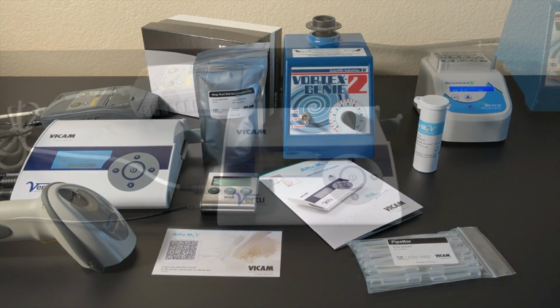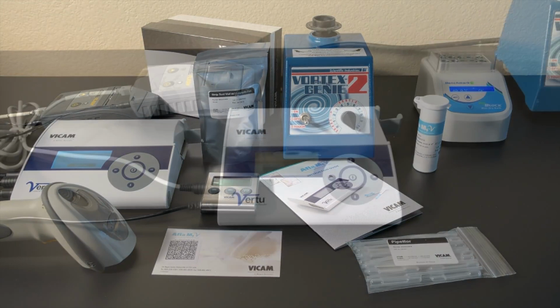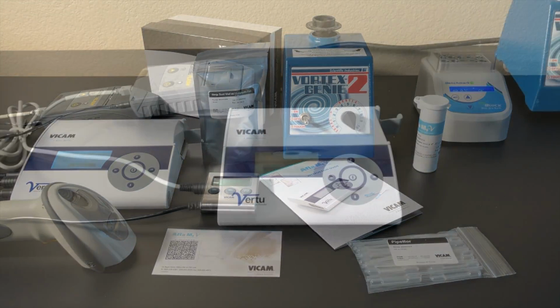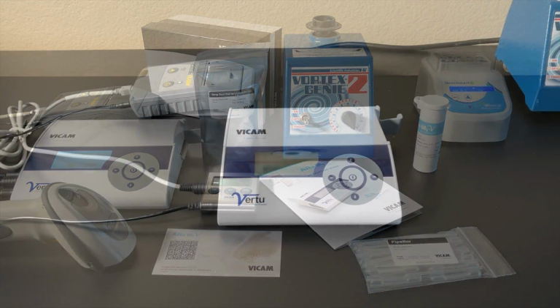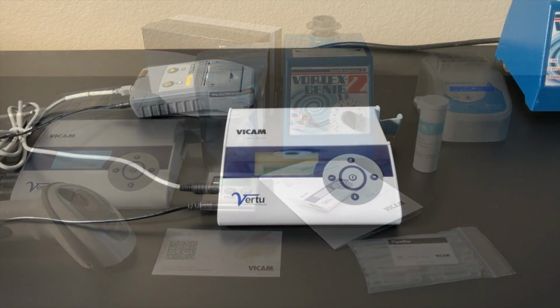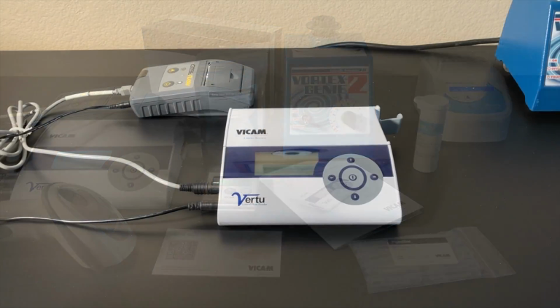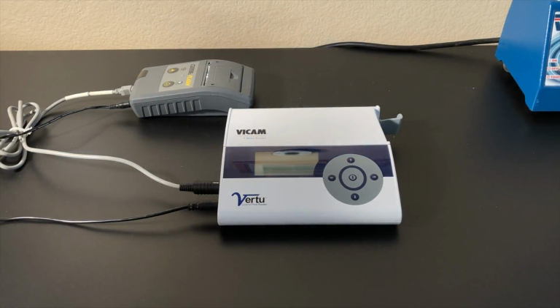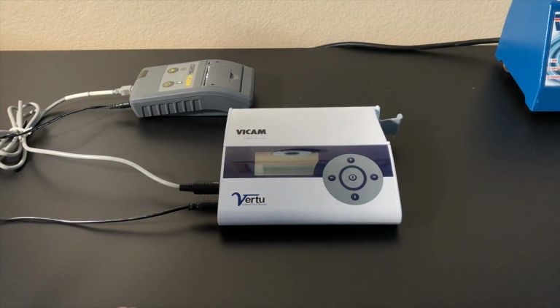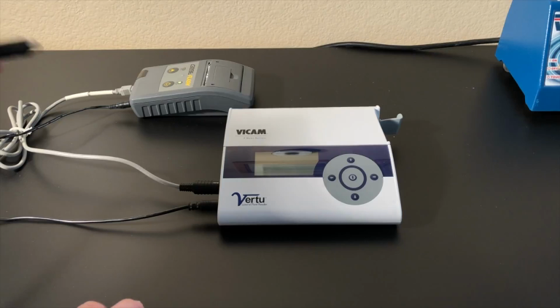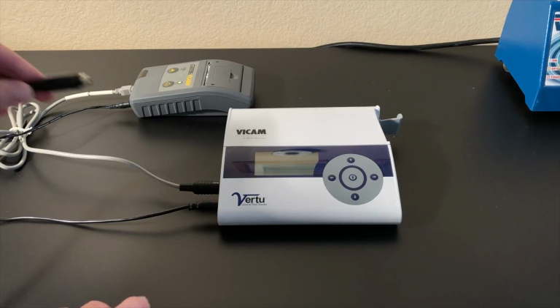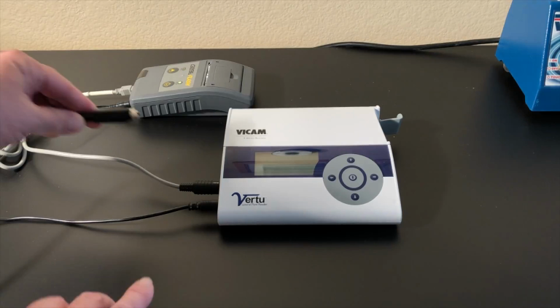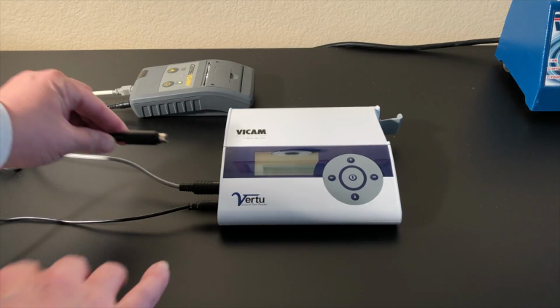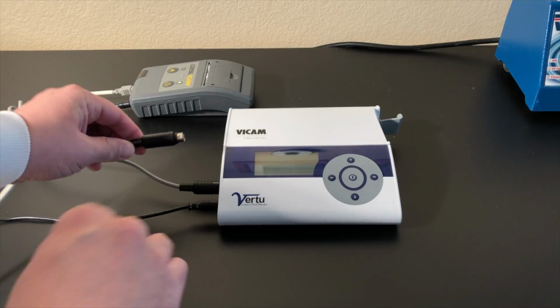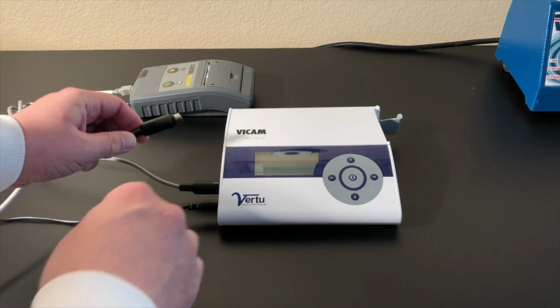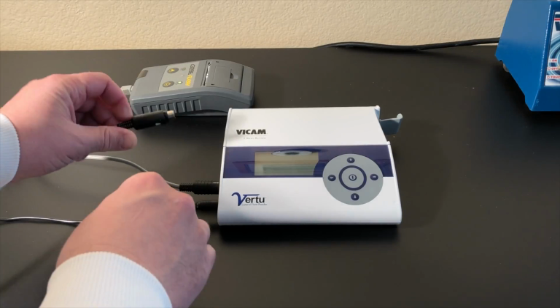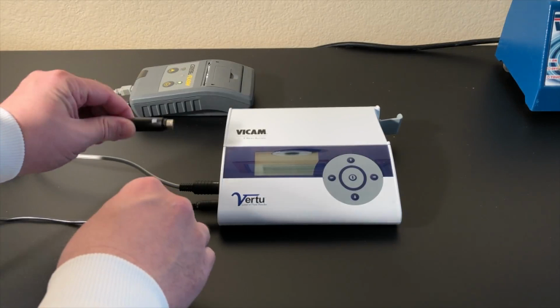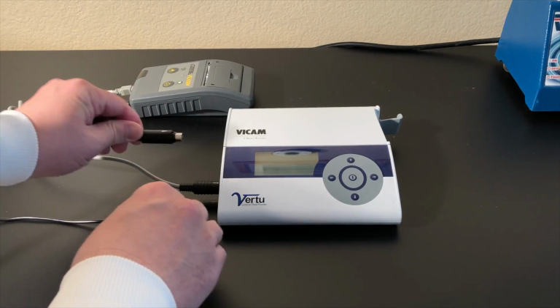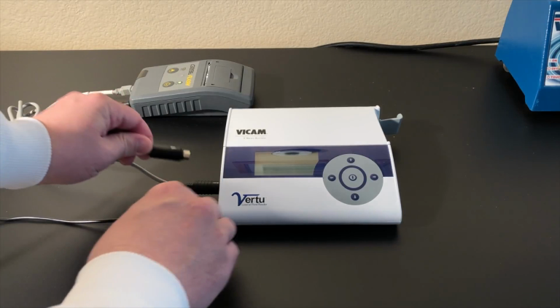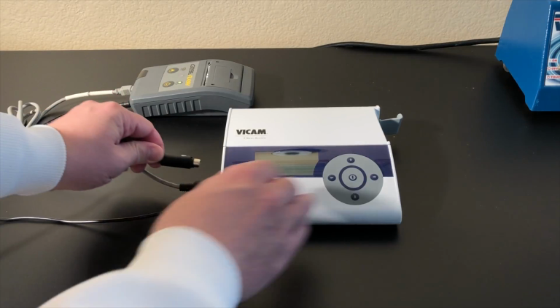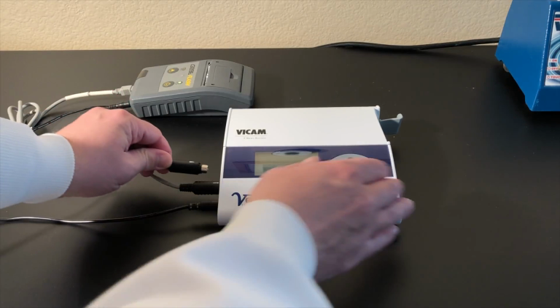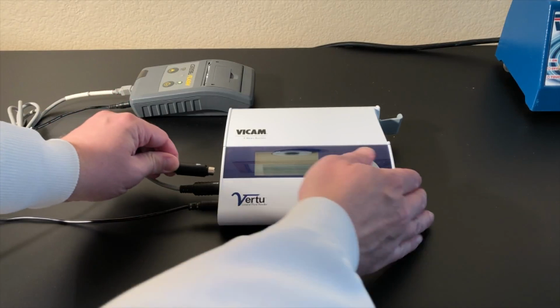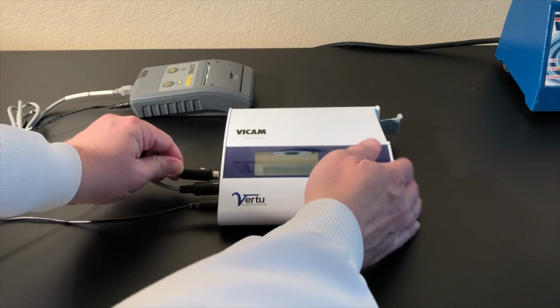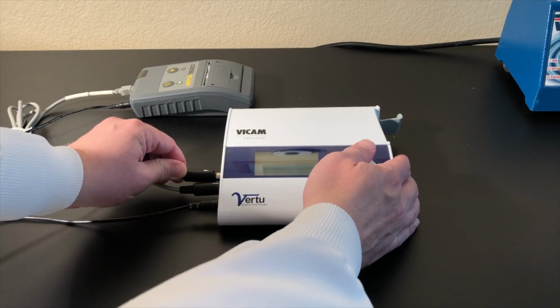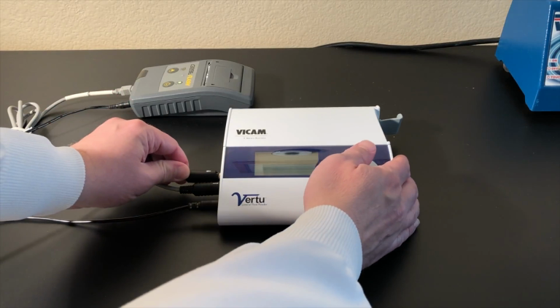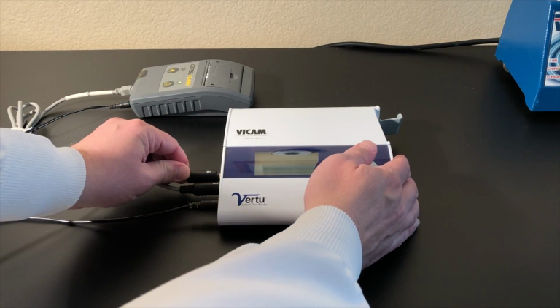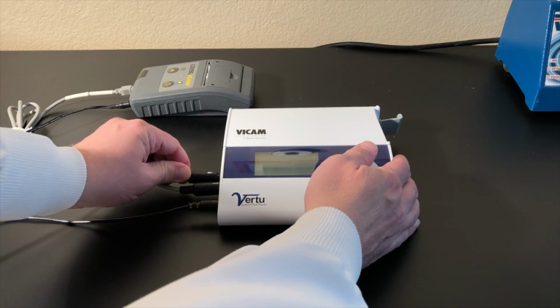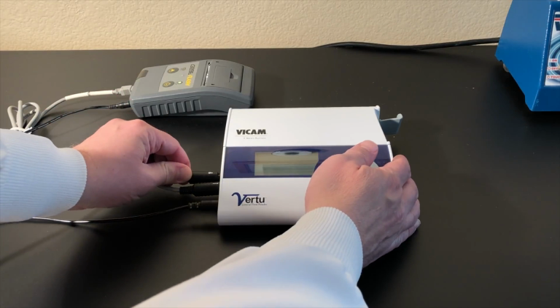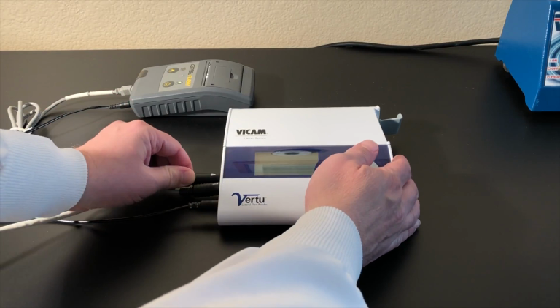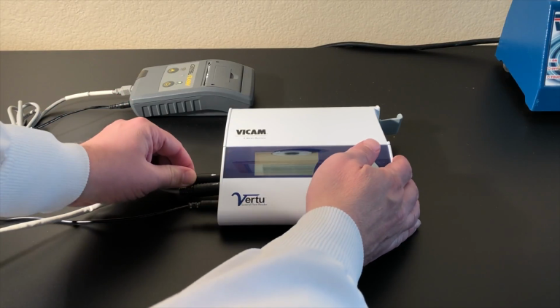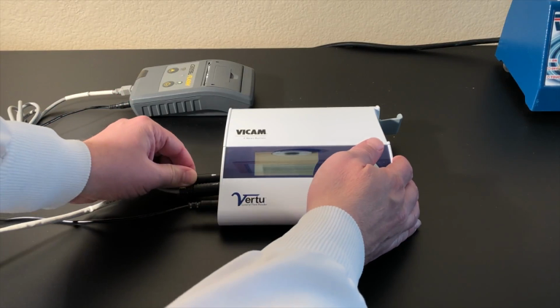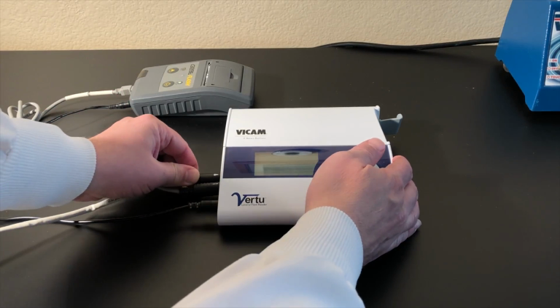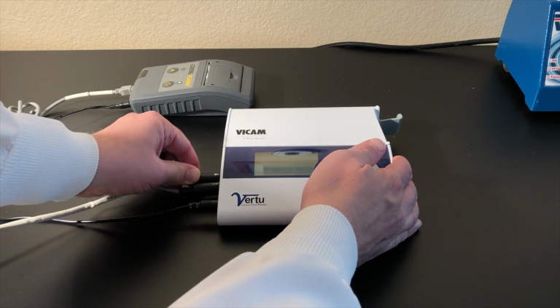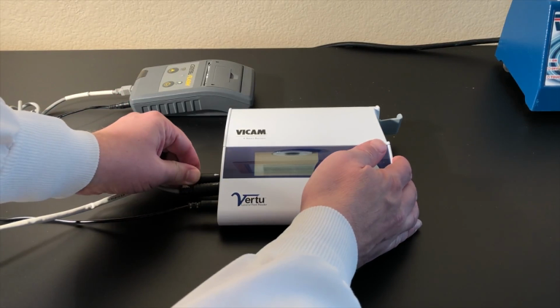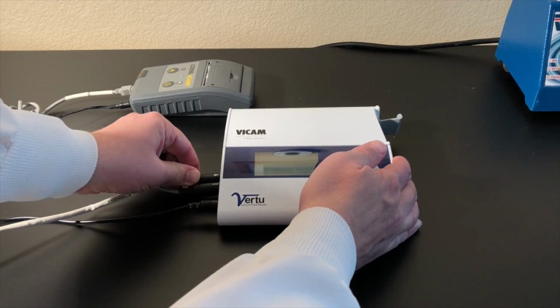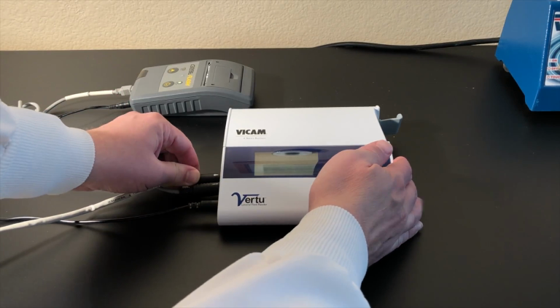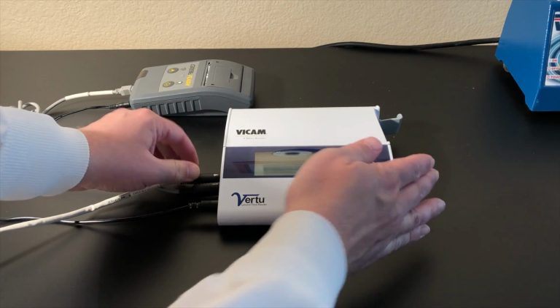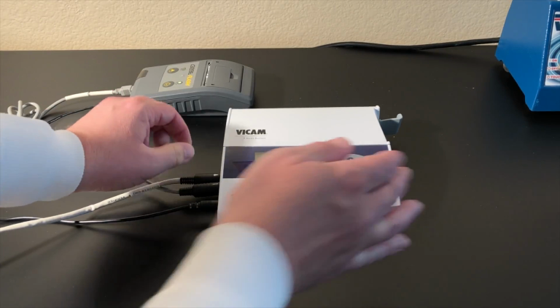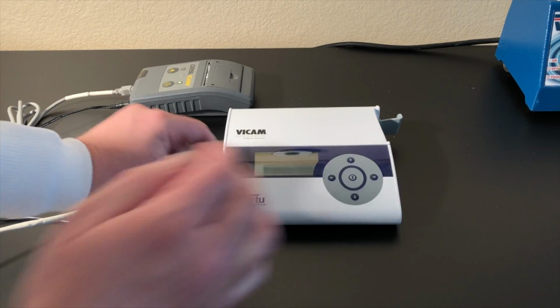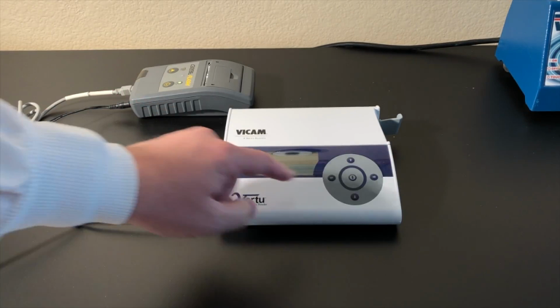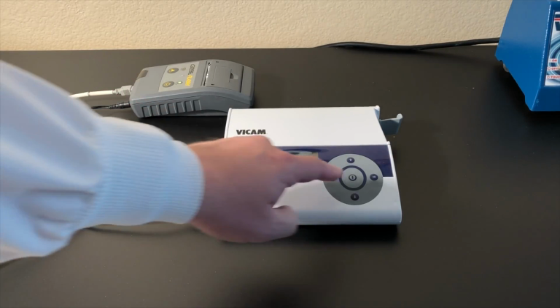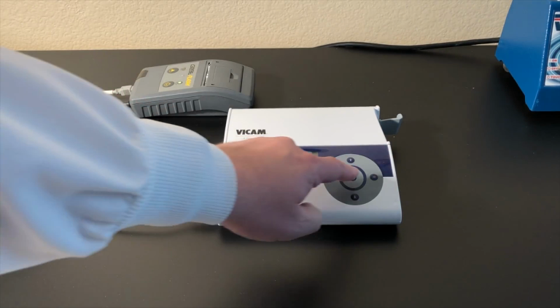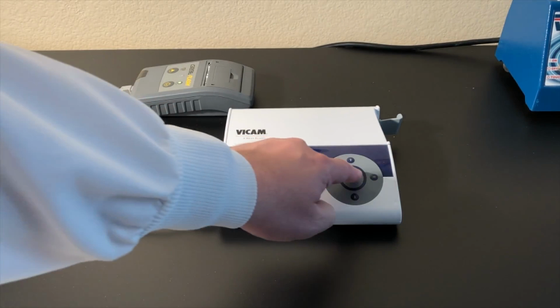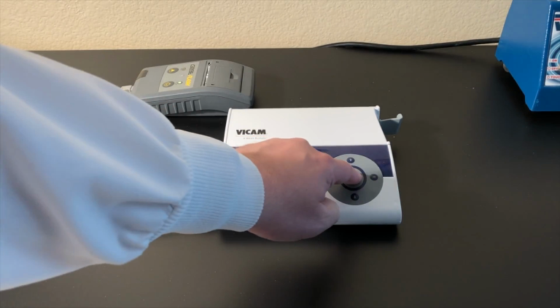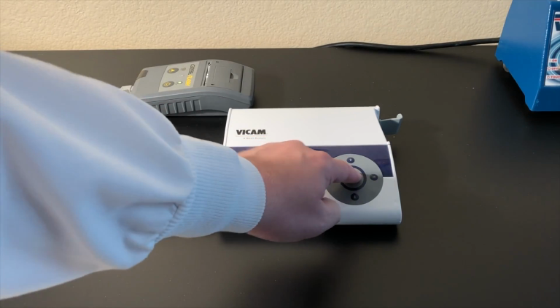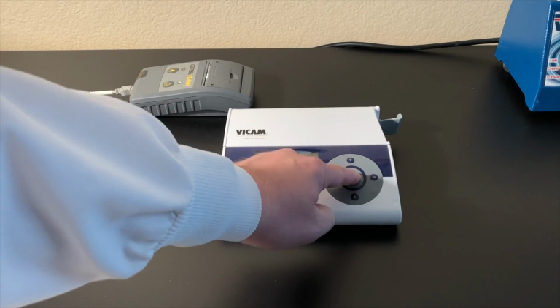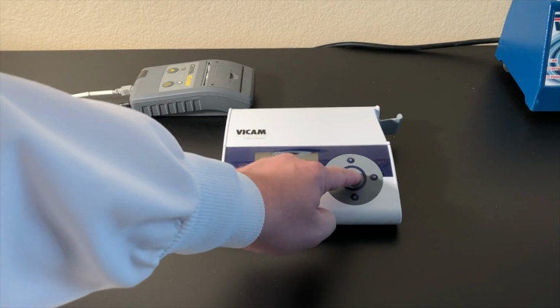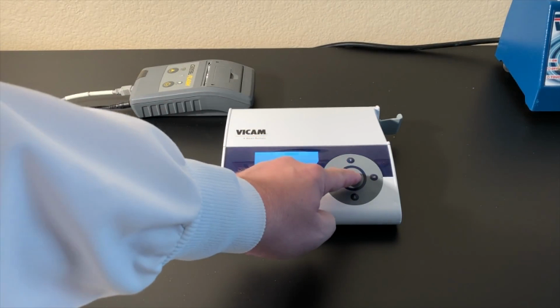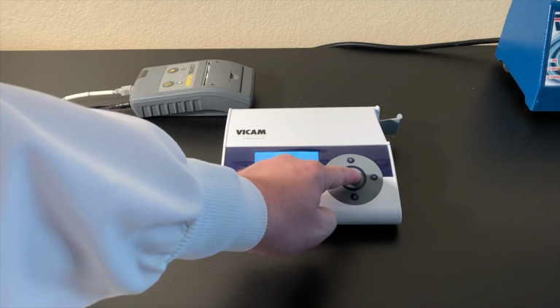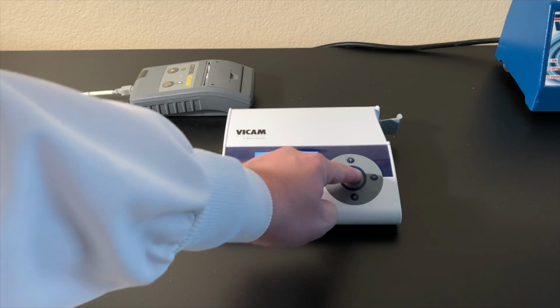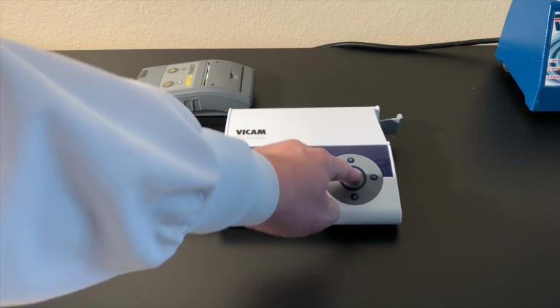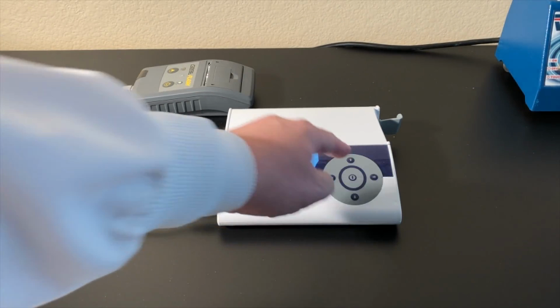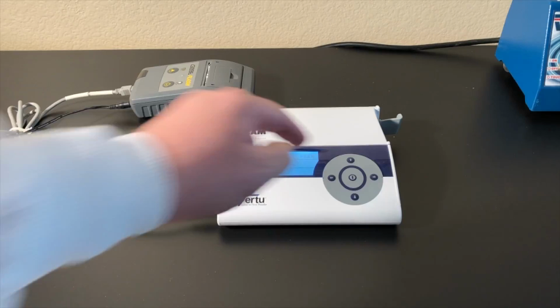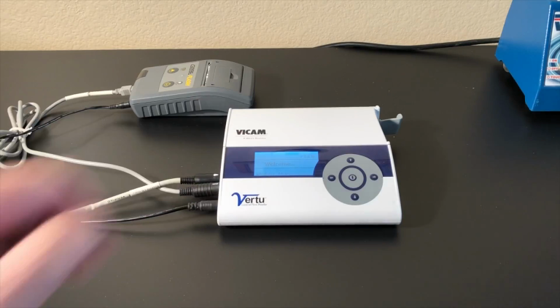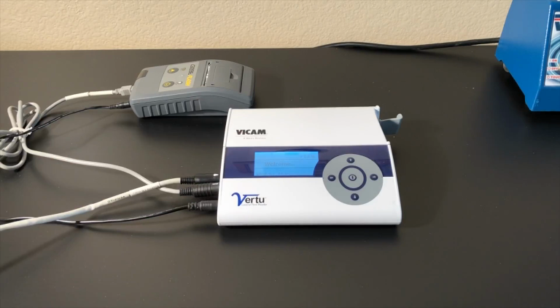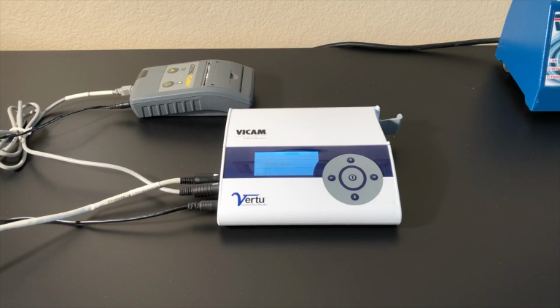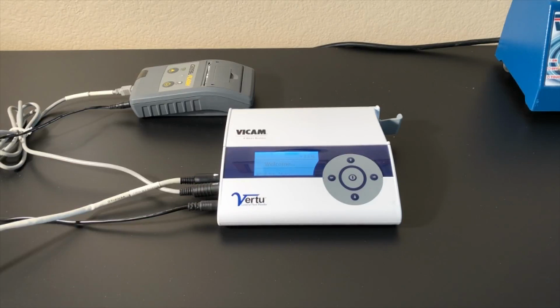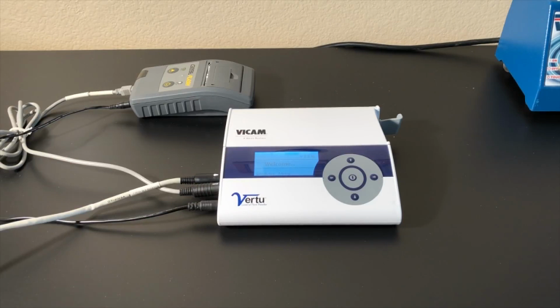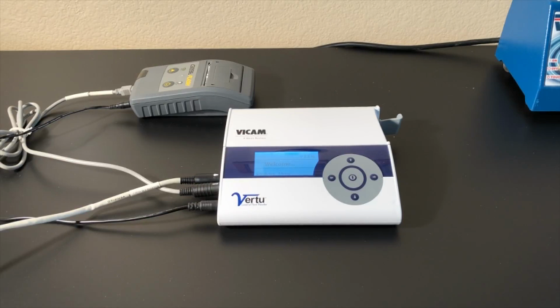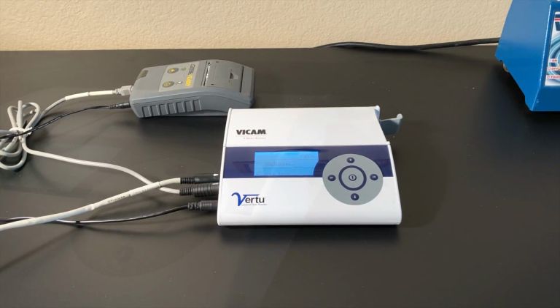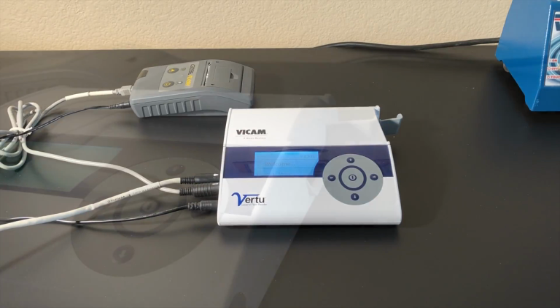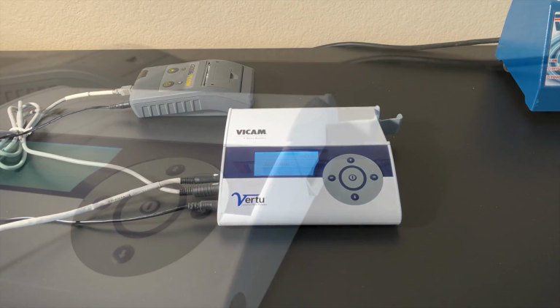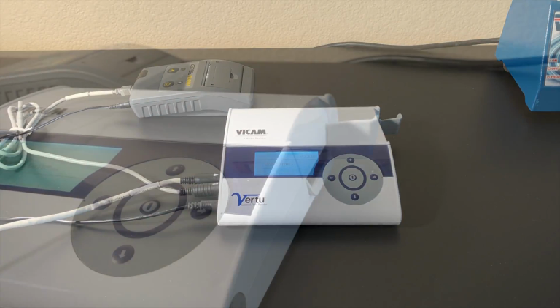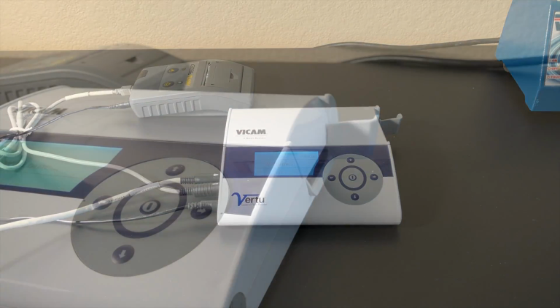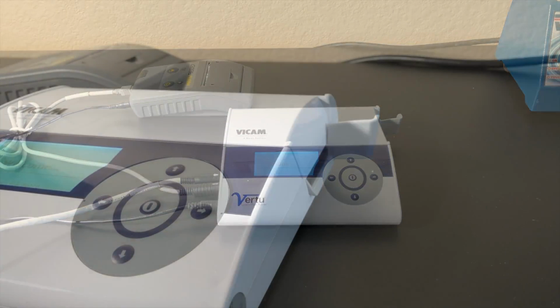Attach the power, printer, and barcode cables to the left side of the Virtu Quantitative Strip Reader. Press and hold the center button to power on the reader.